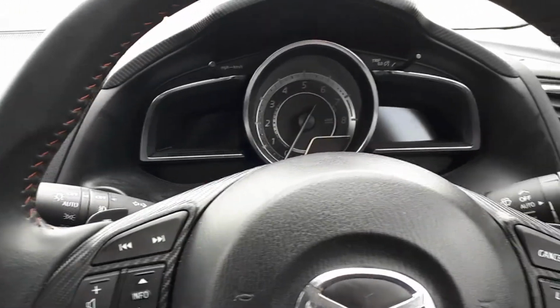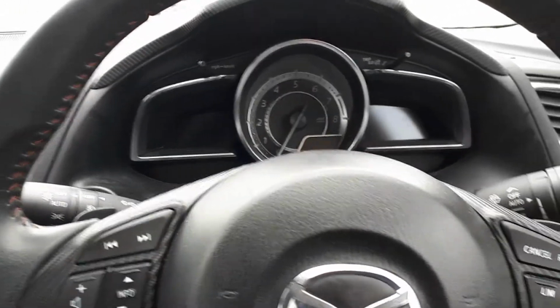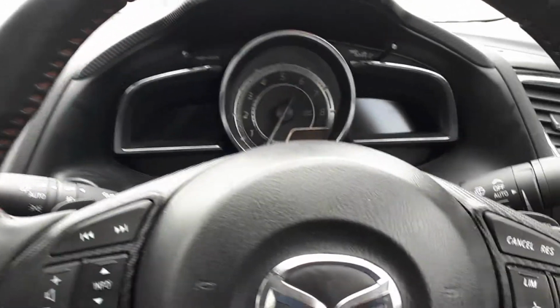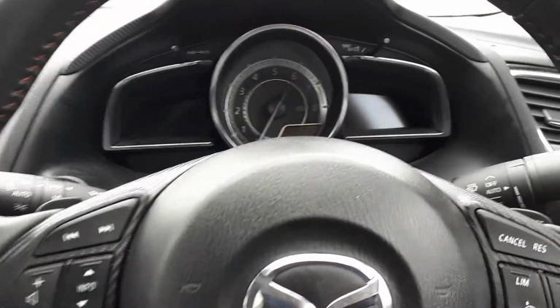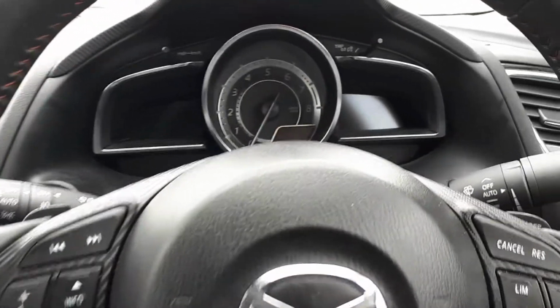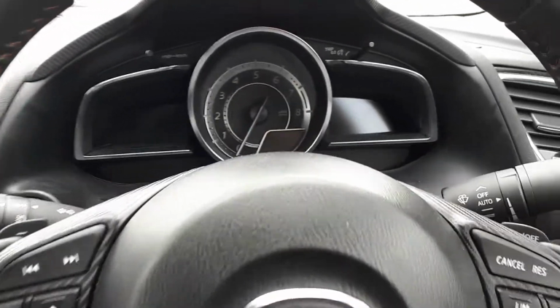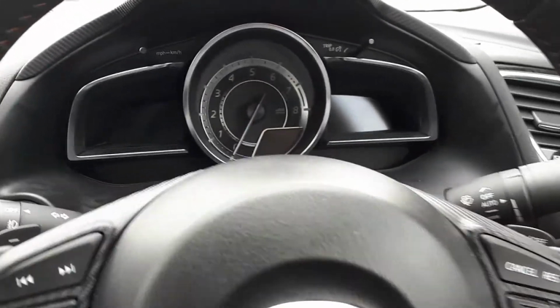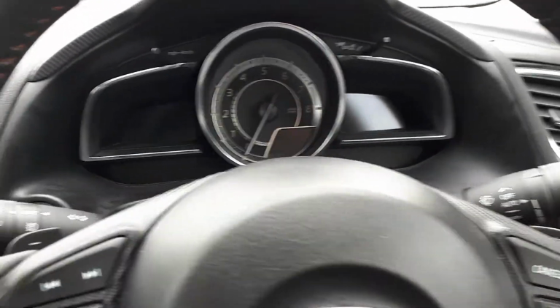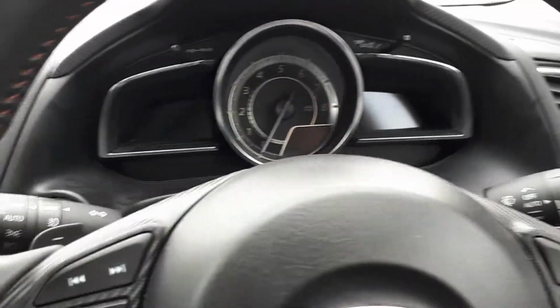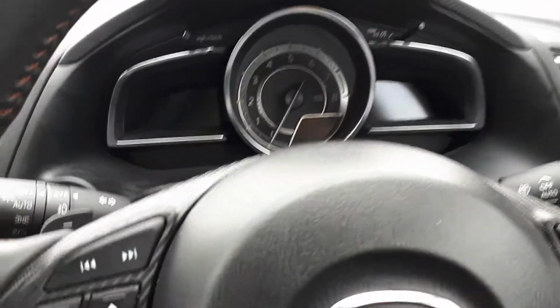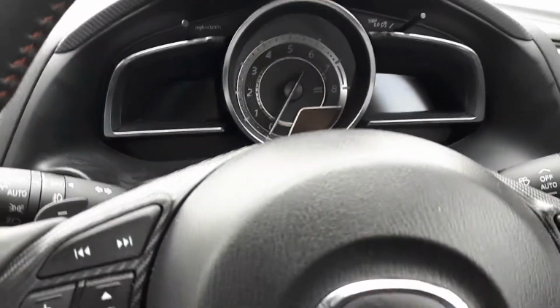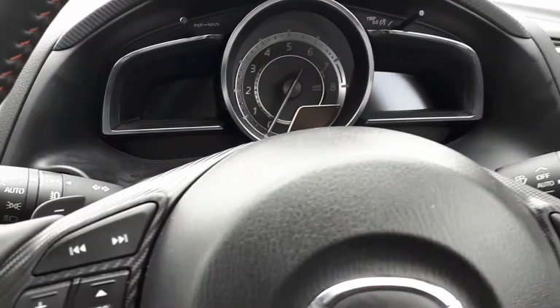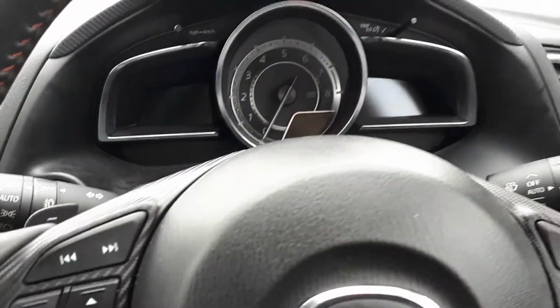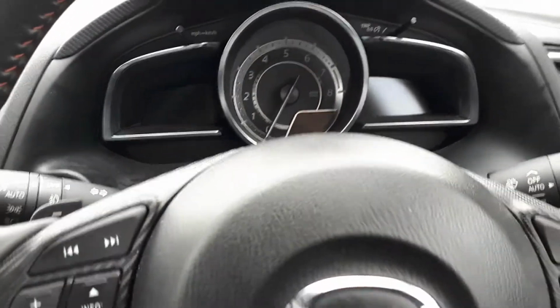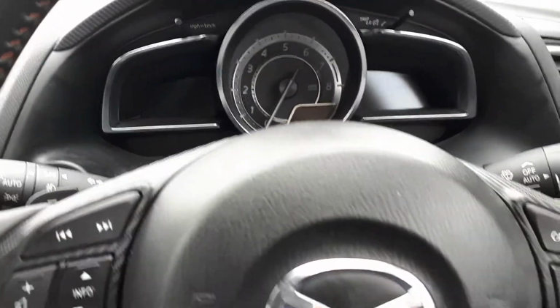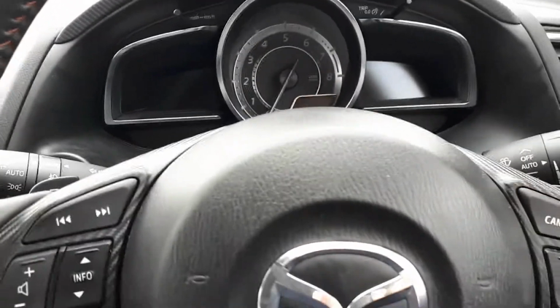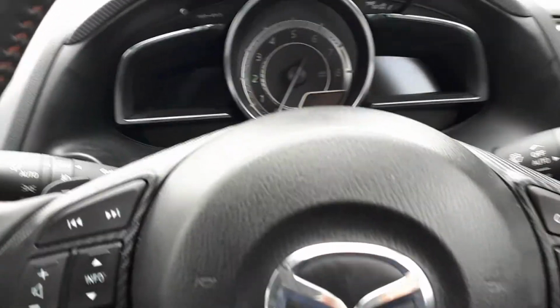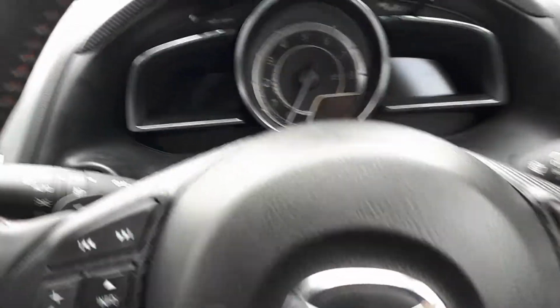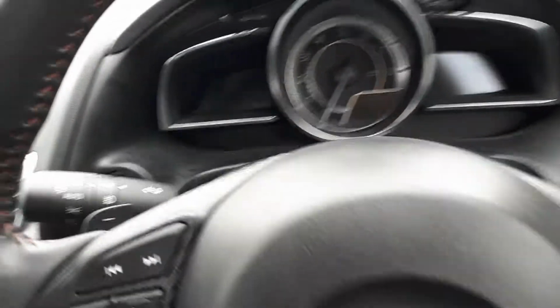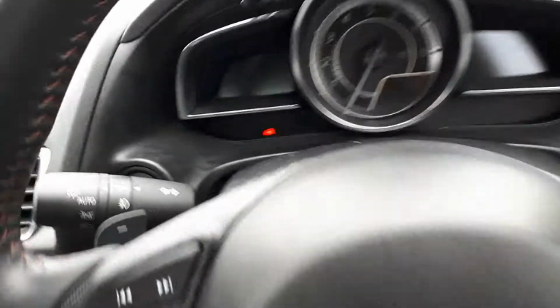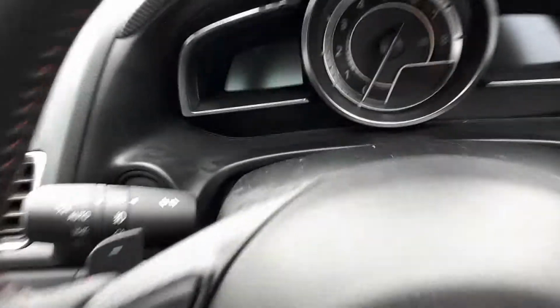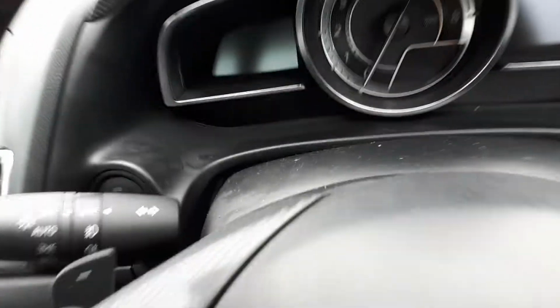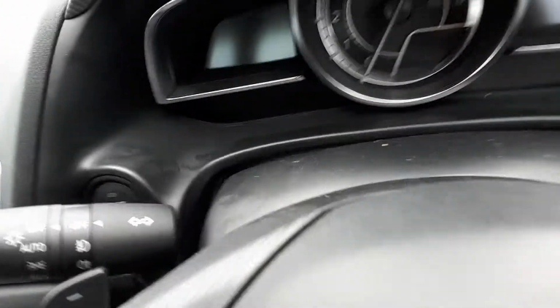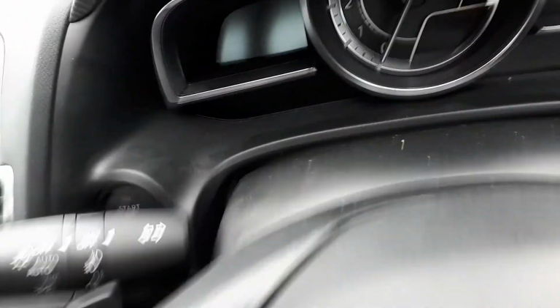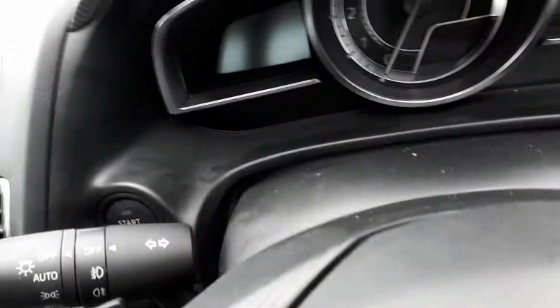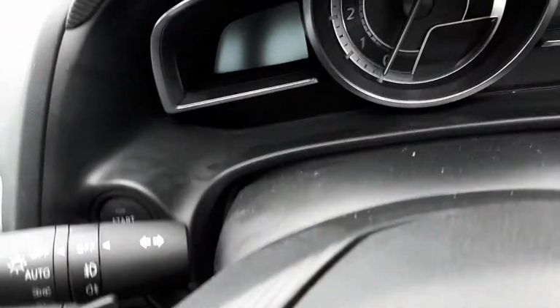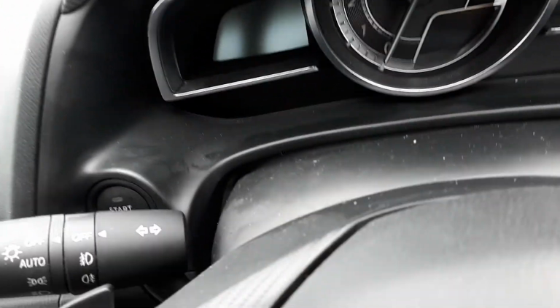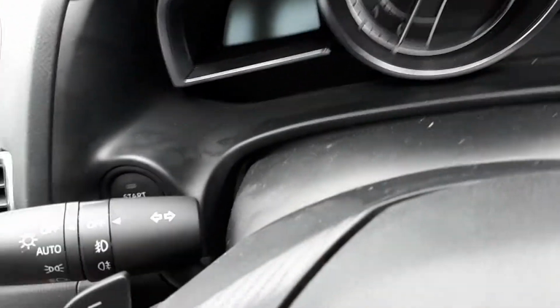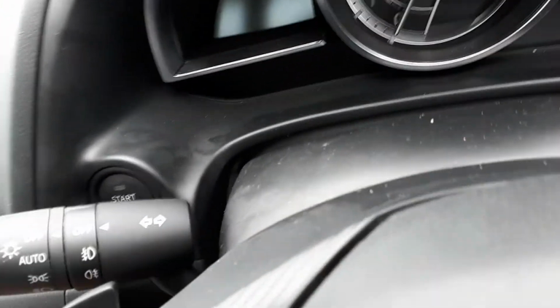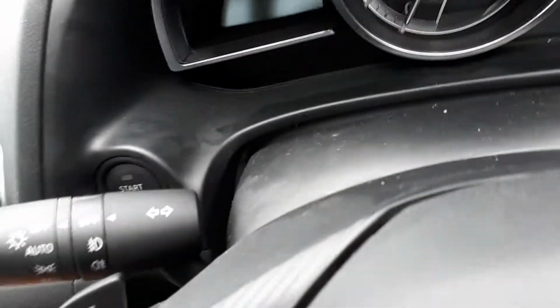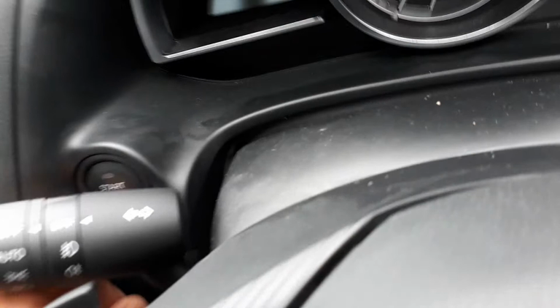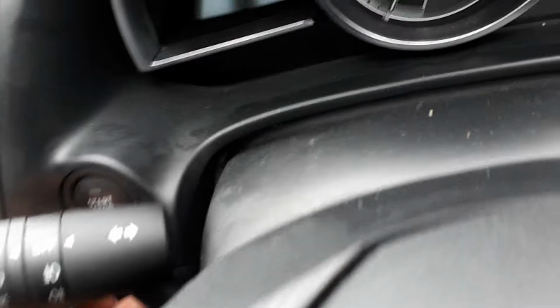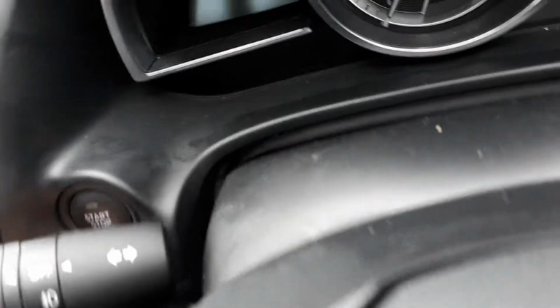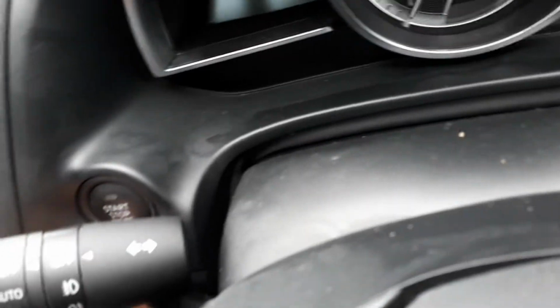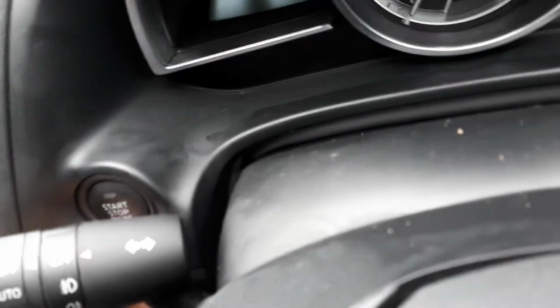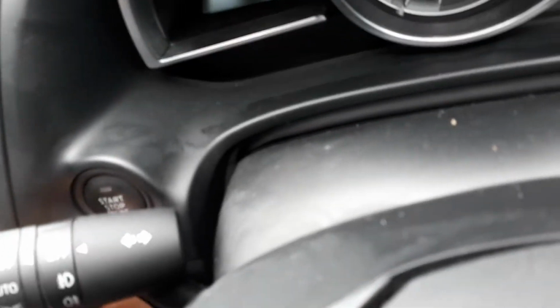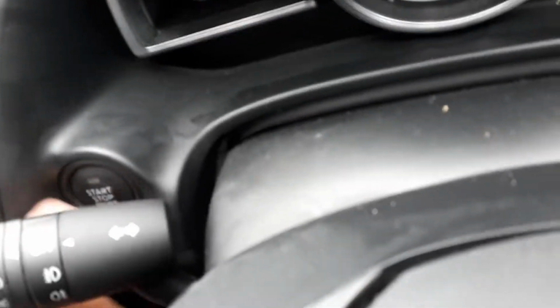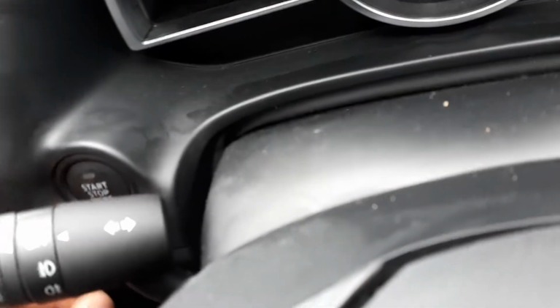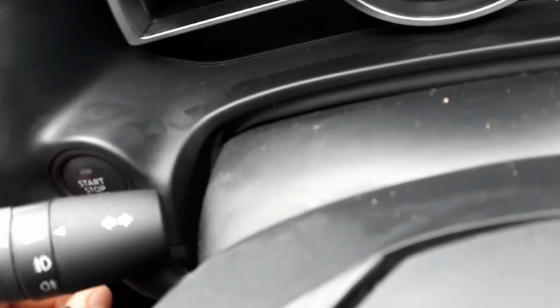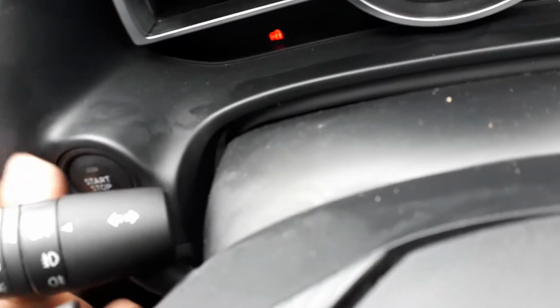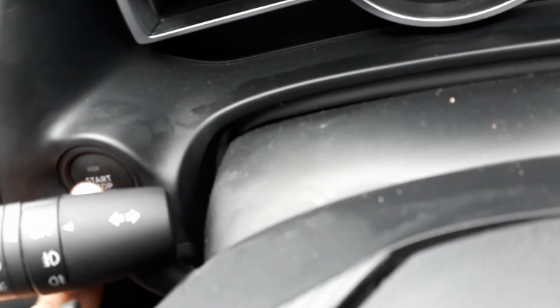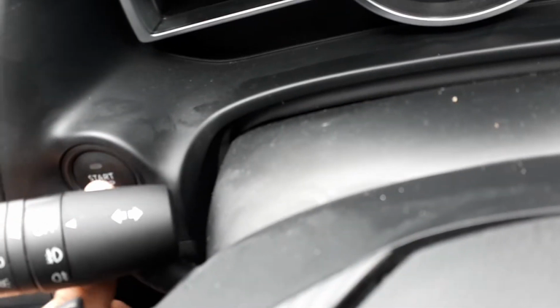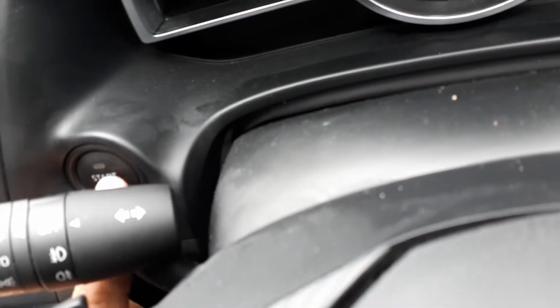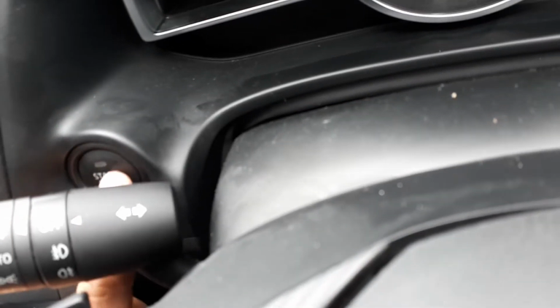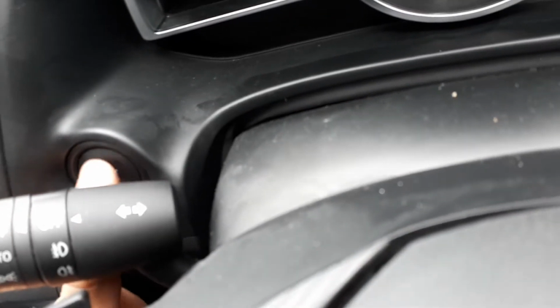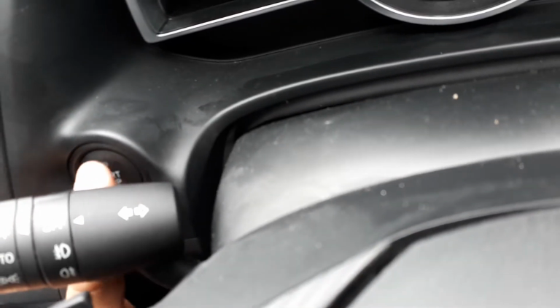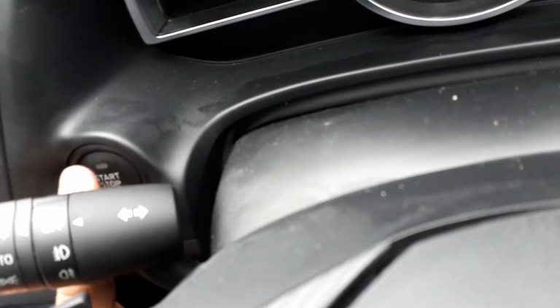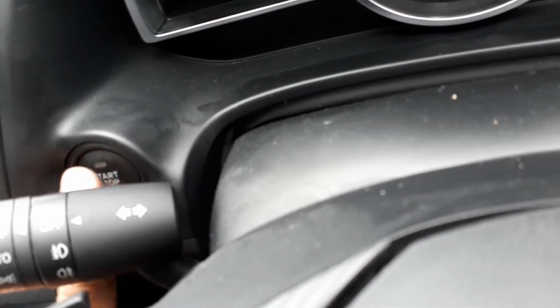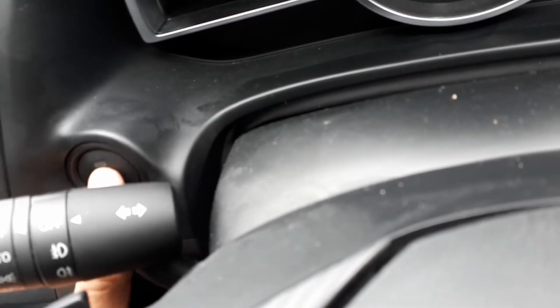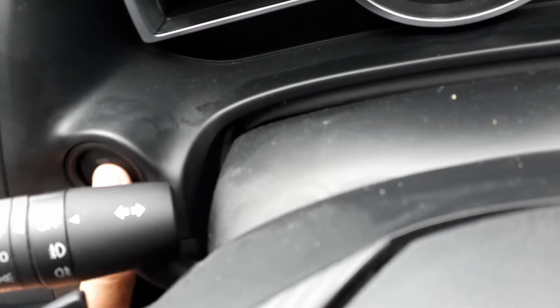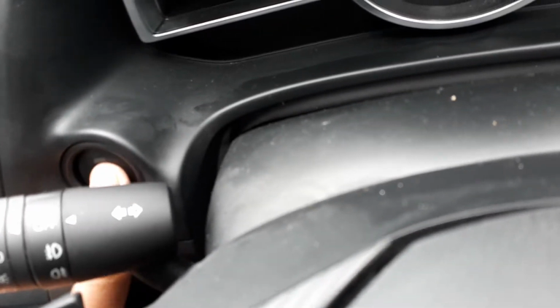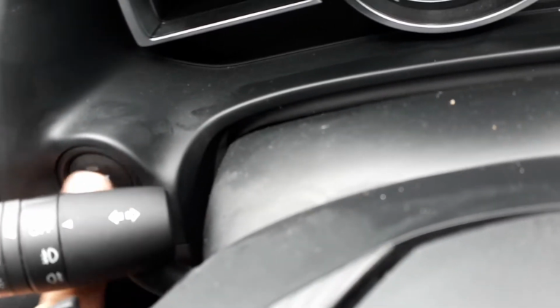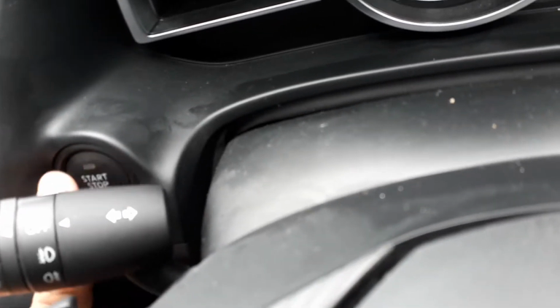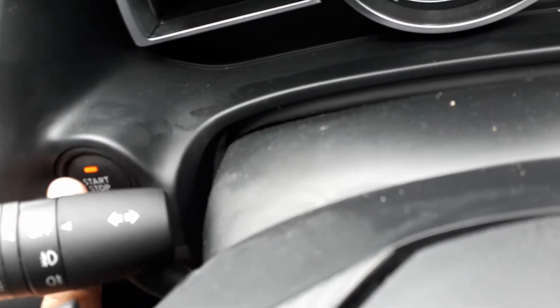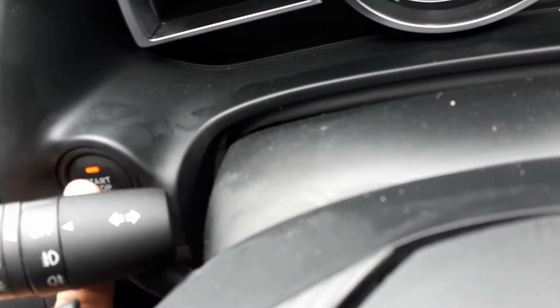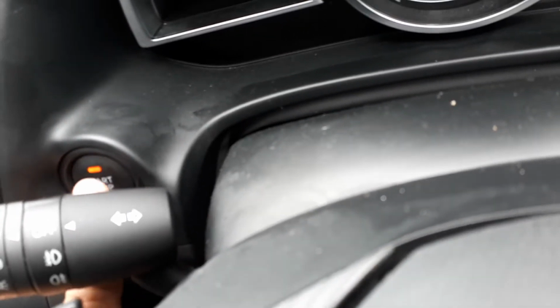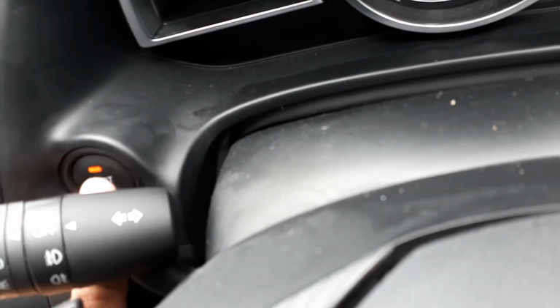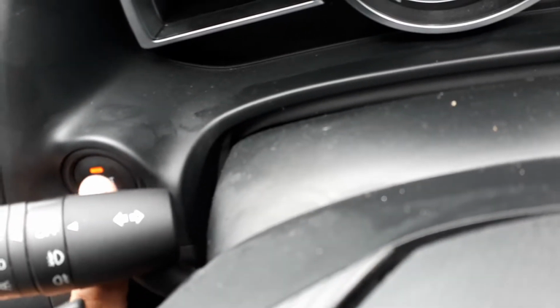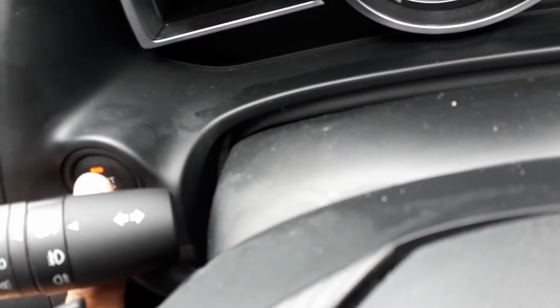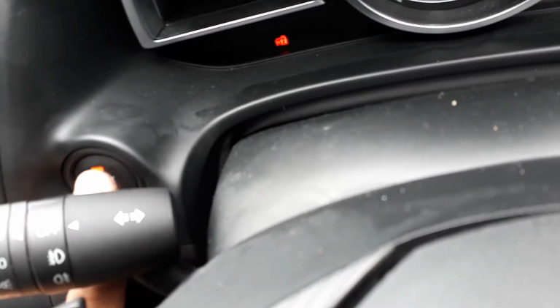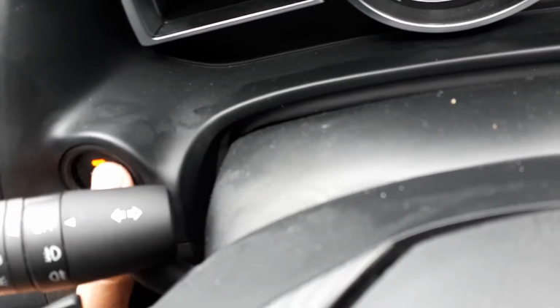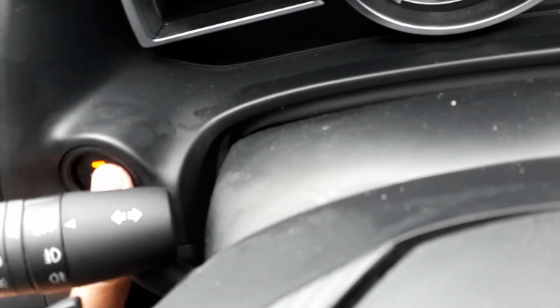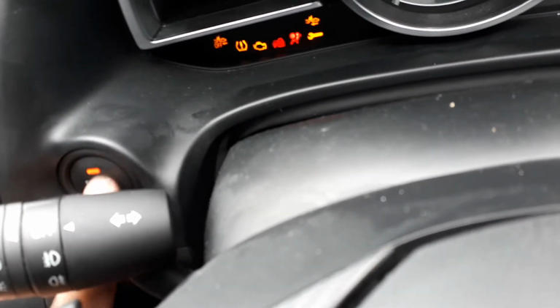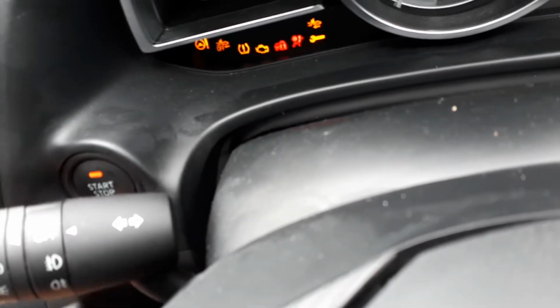To do this you have to put the ignition on — you have to press the start/stop button twice: once, twice.